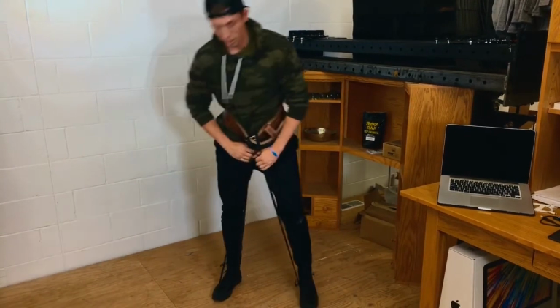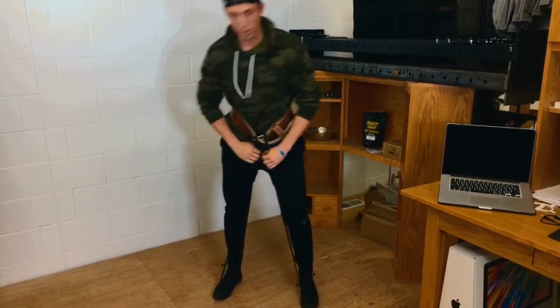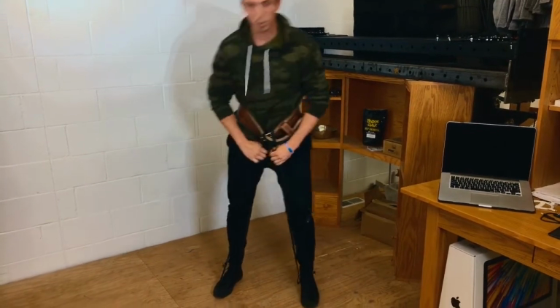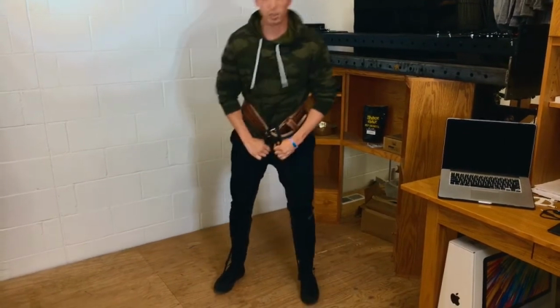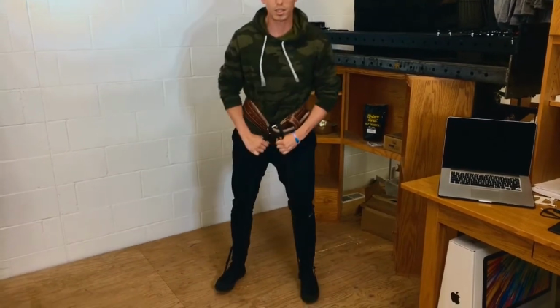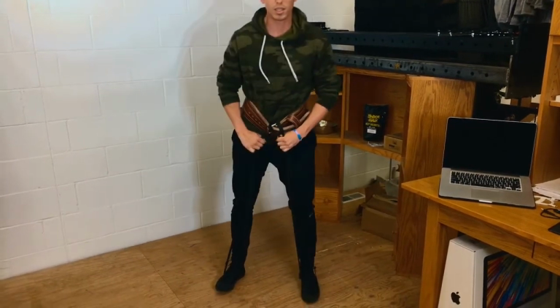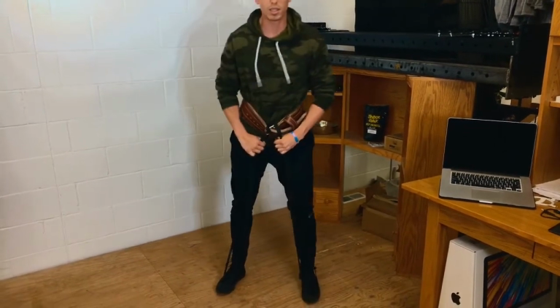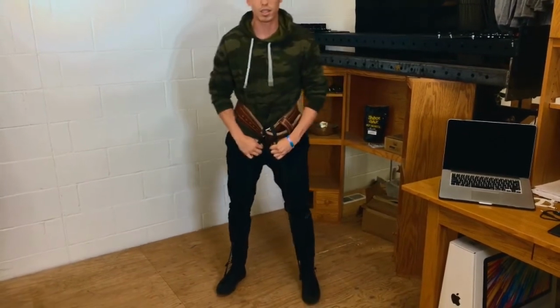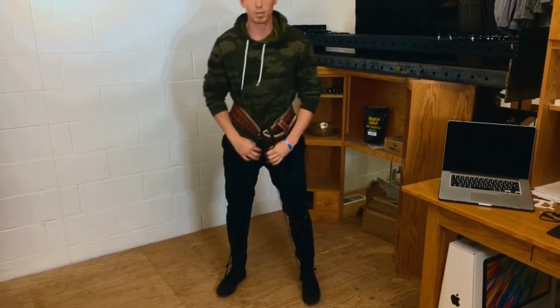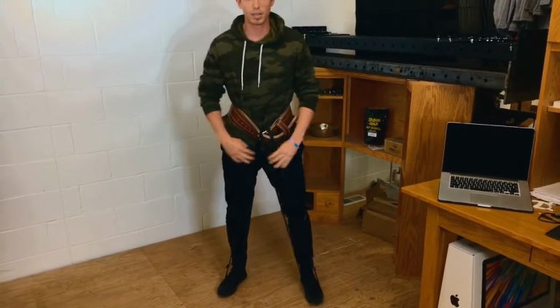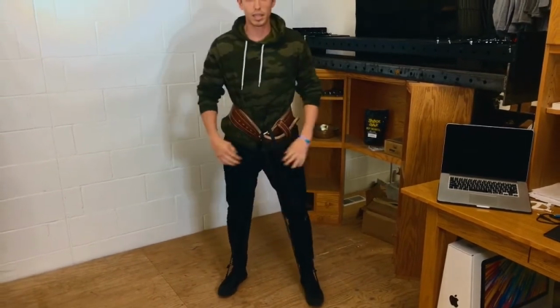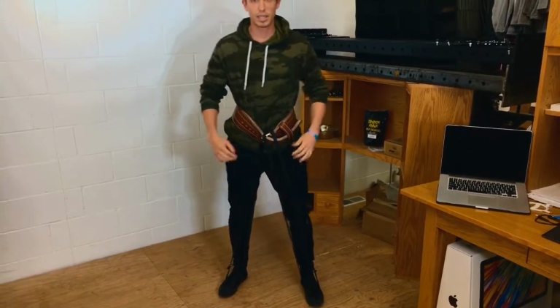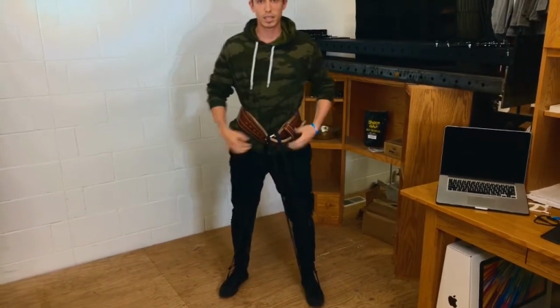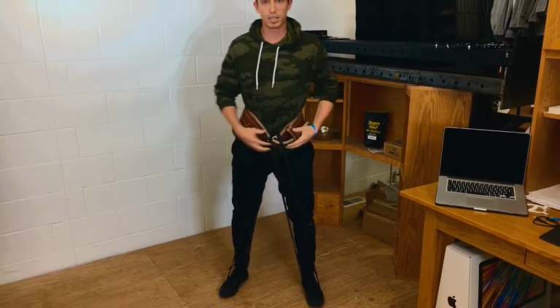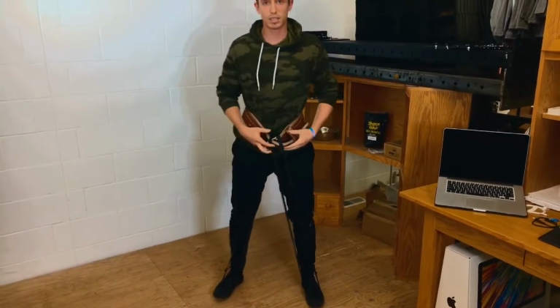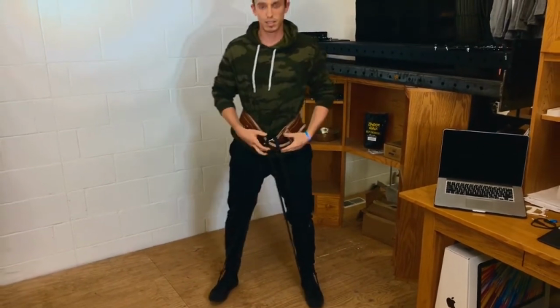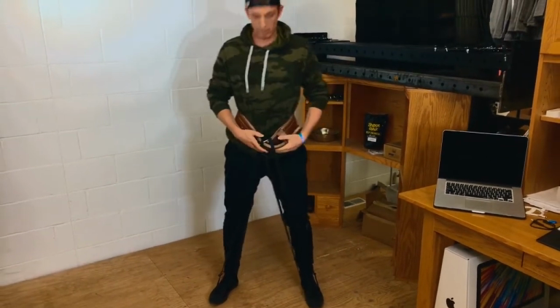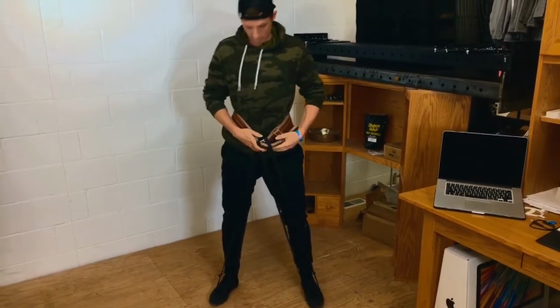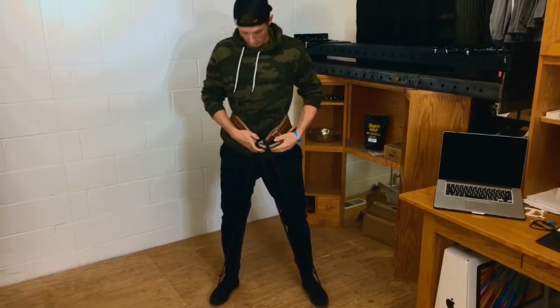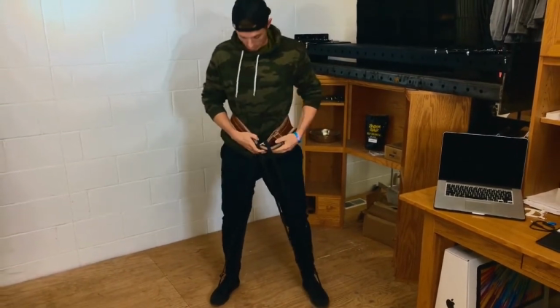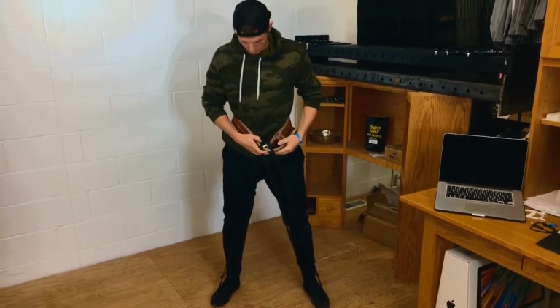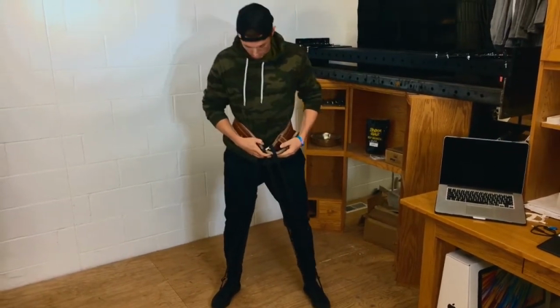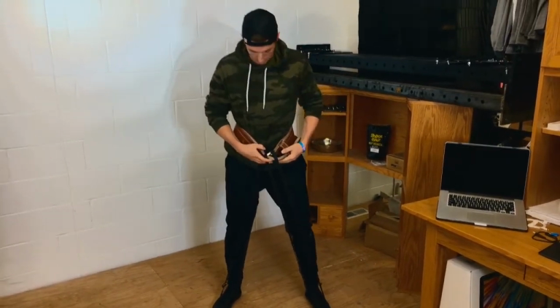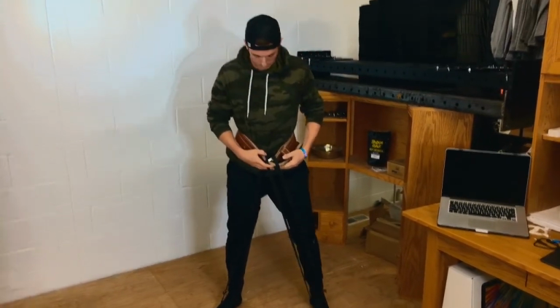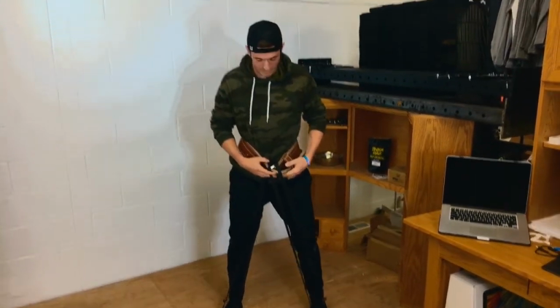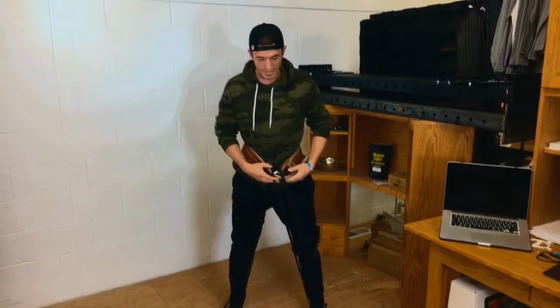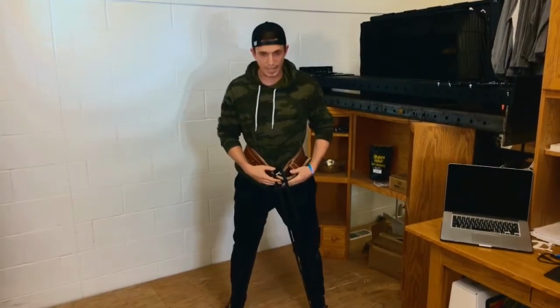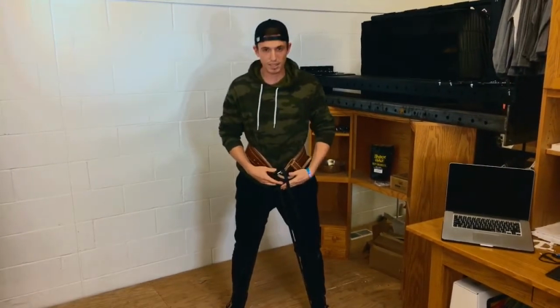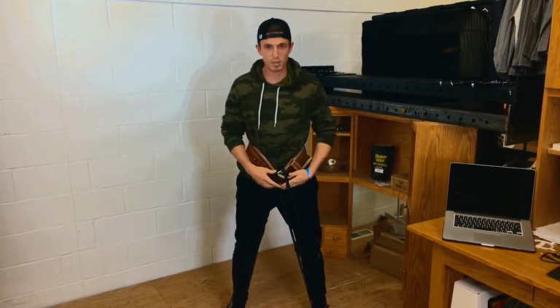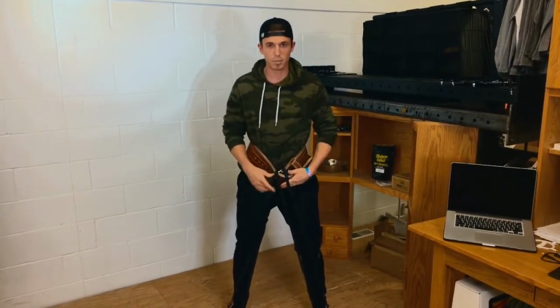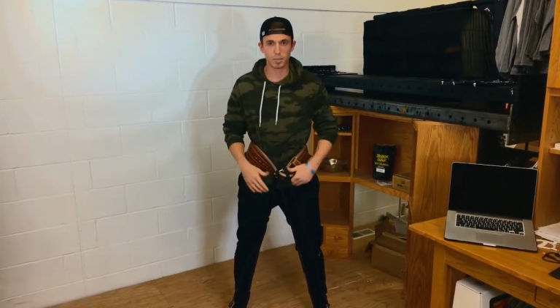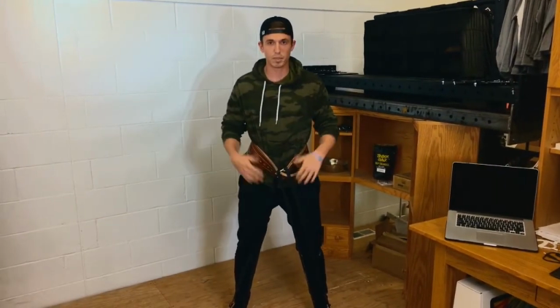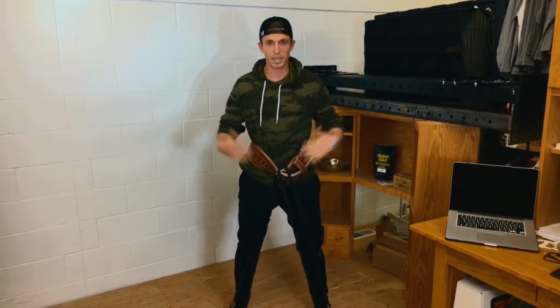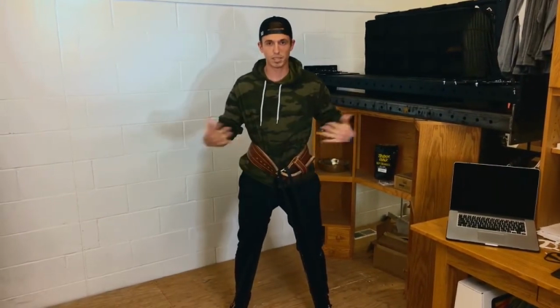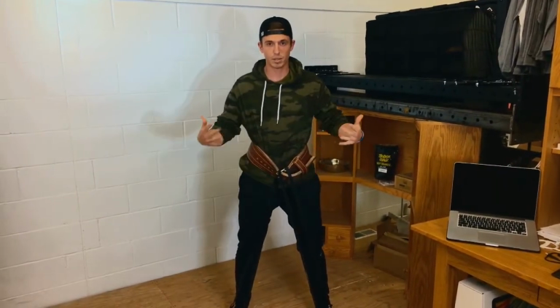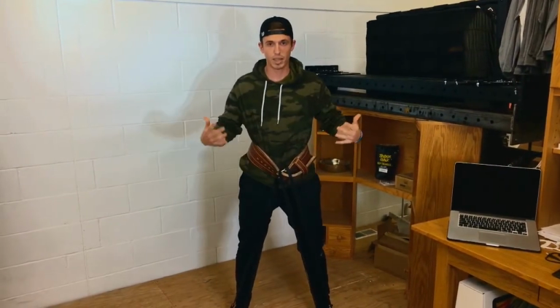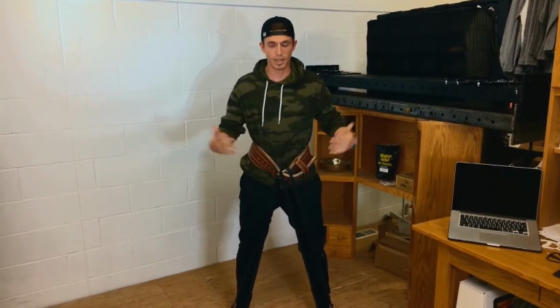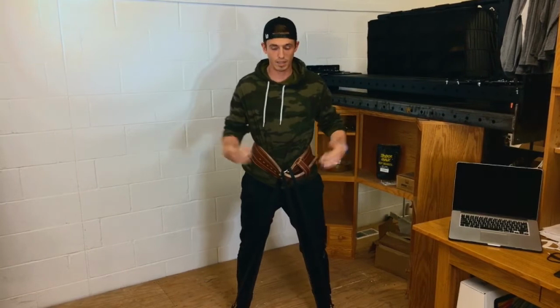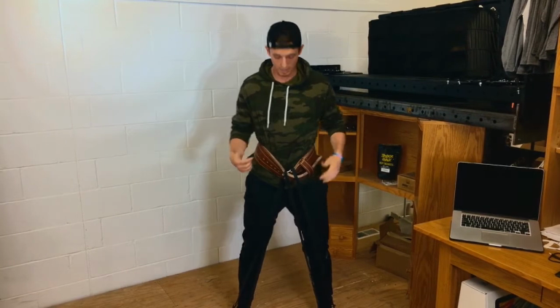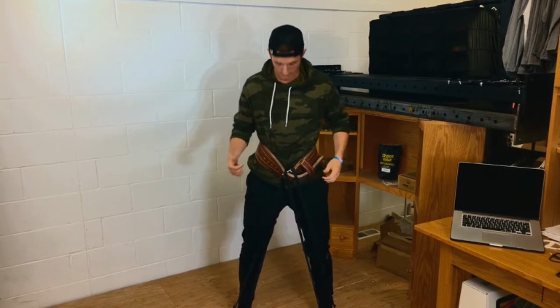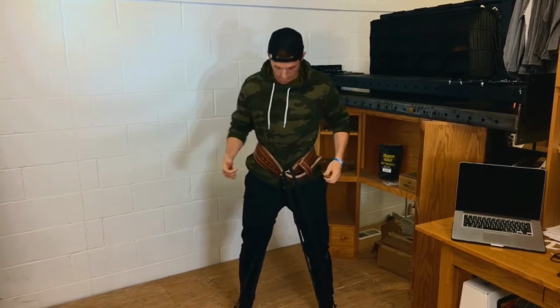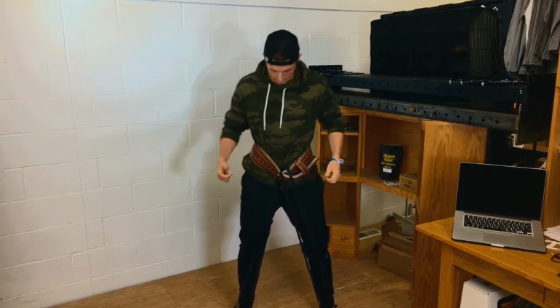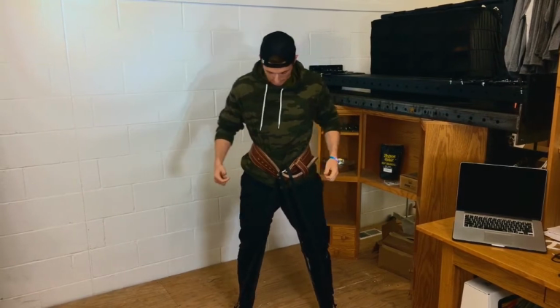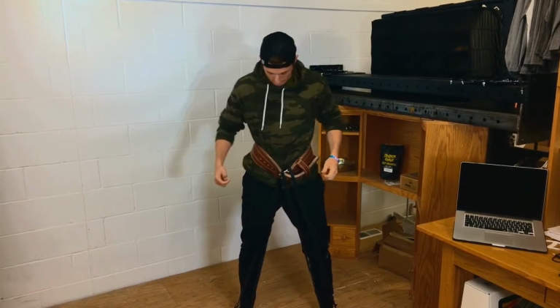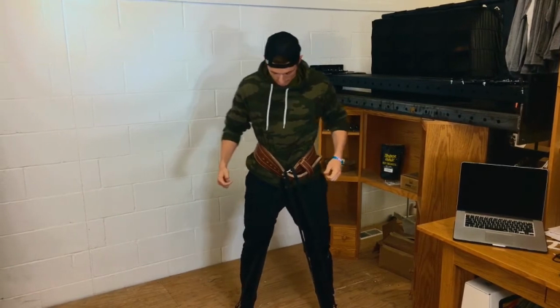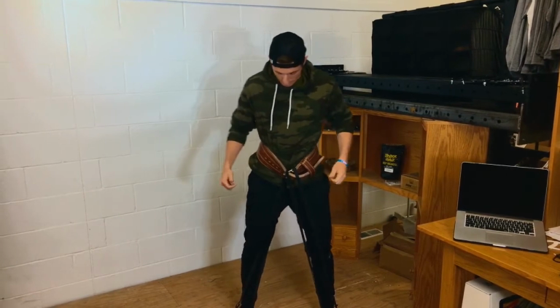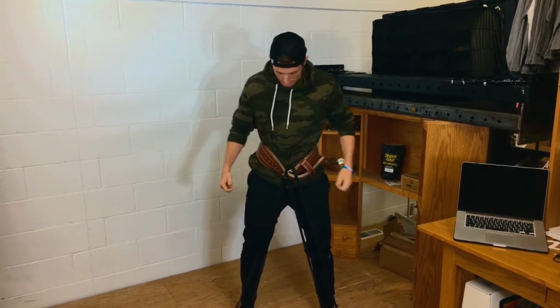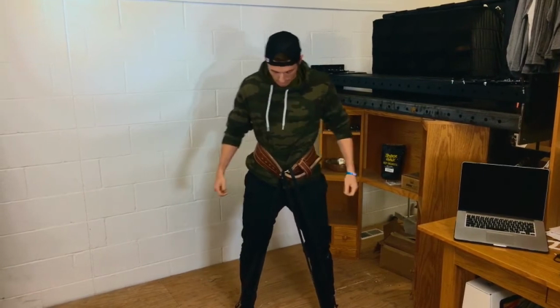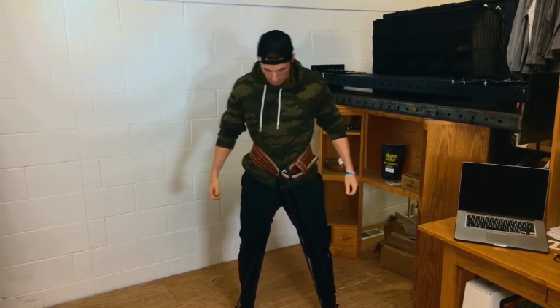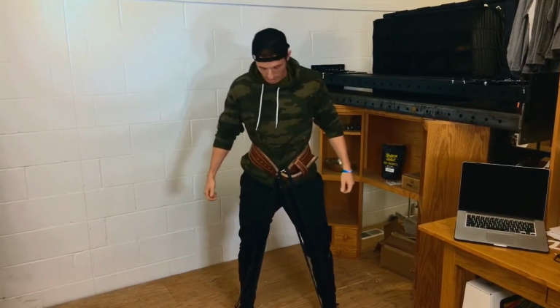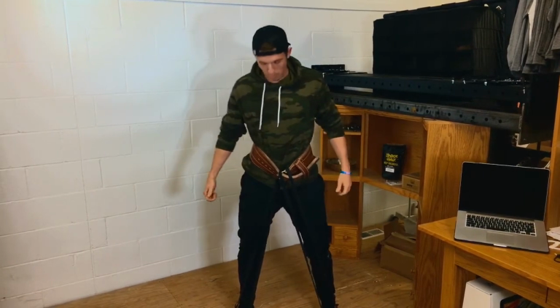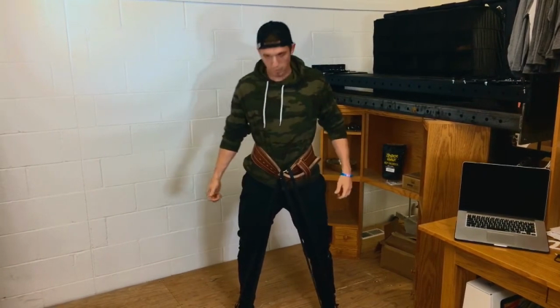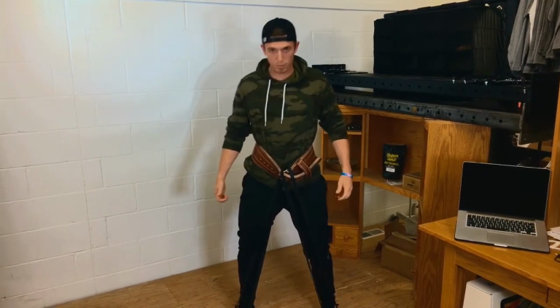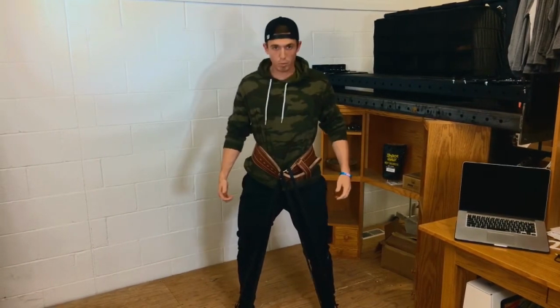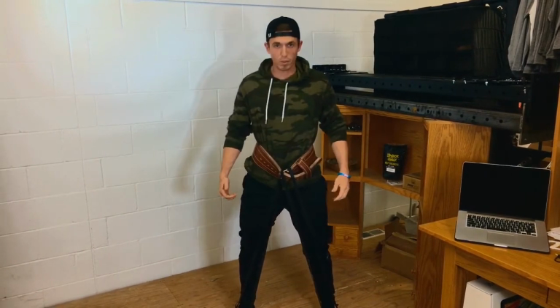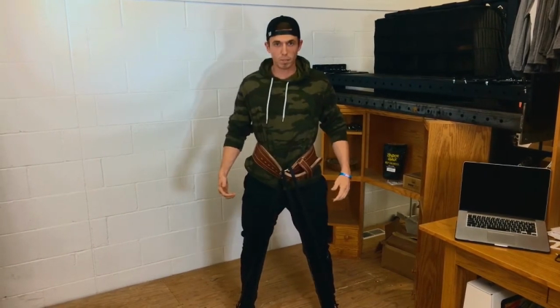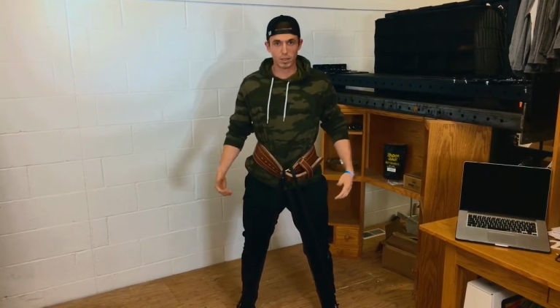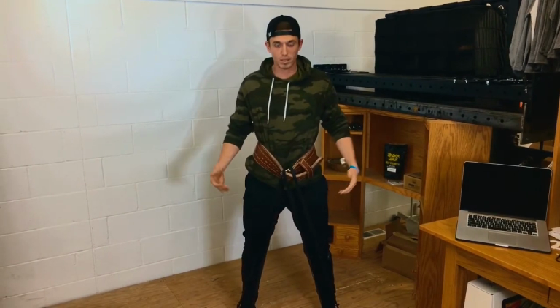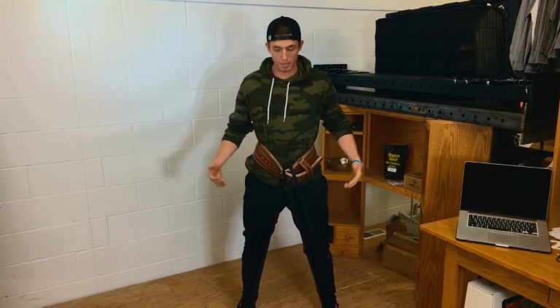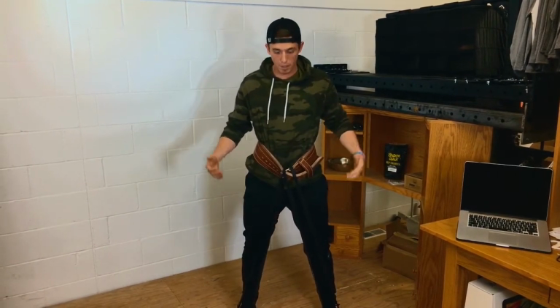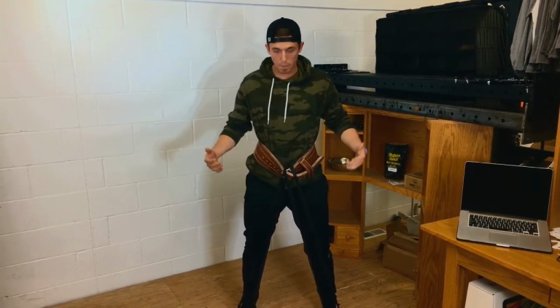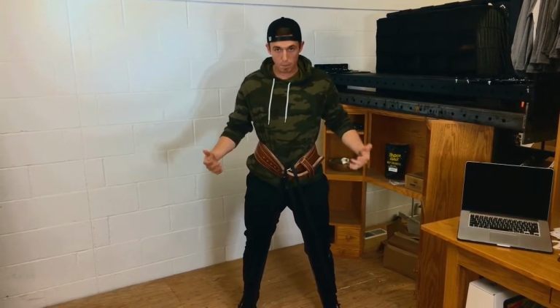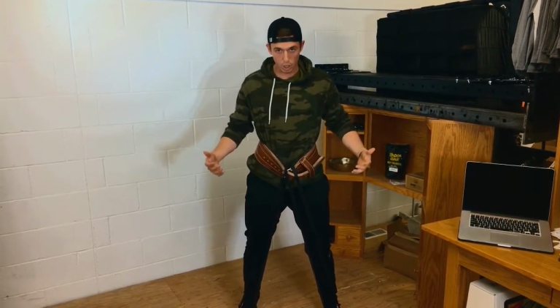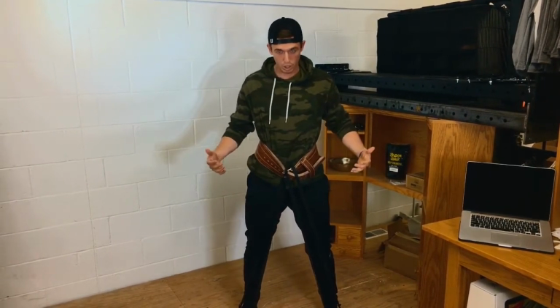Your starting point's gonna look a little bit like this. The belt's gonna be sagging a little bit, but that's okay. And now we're gonna perform our belt march.